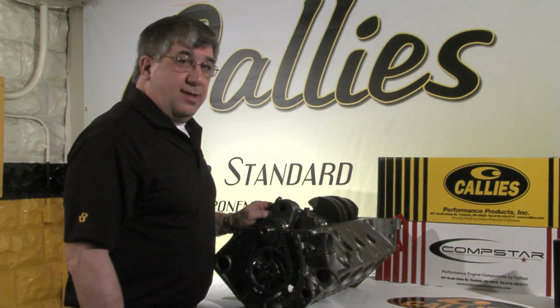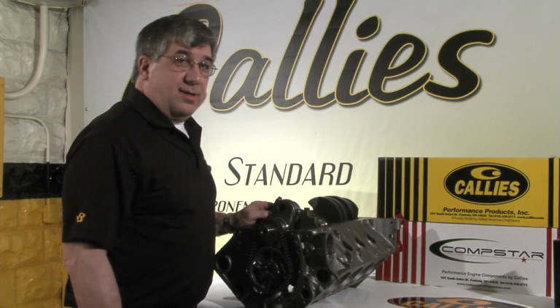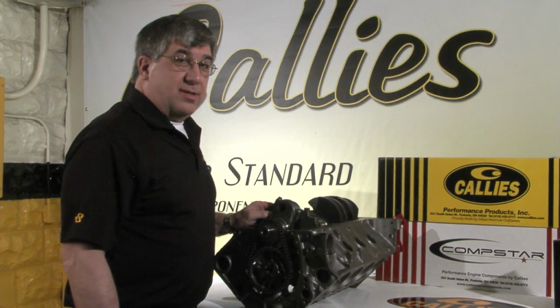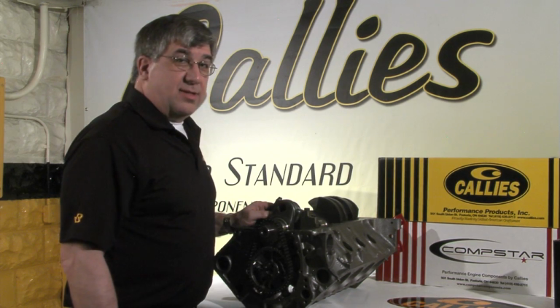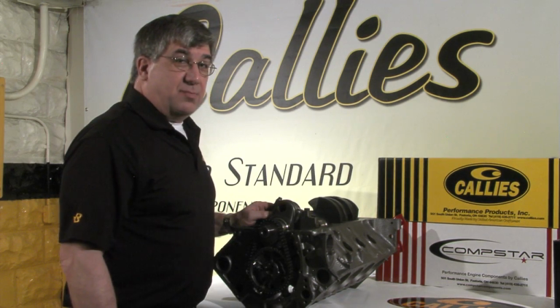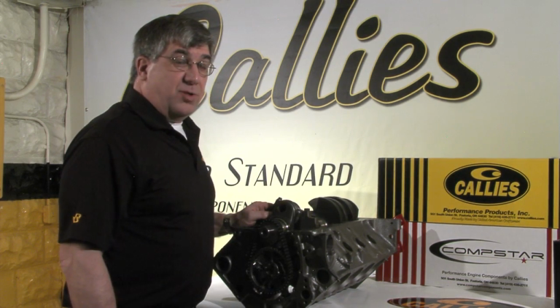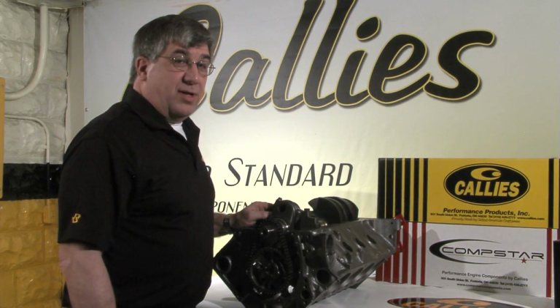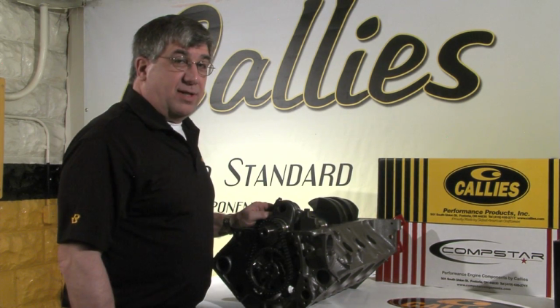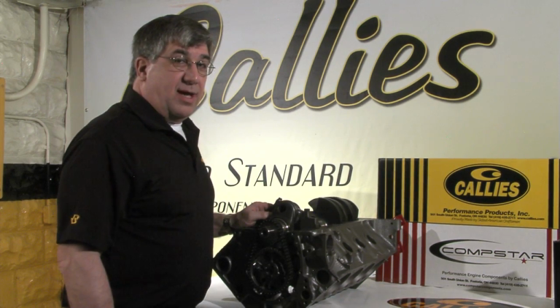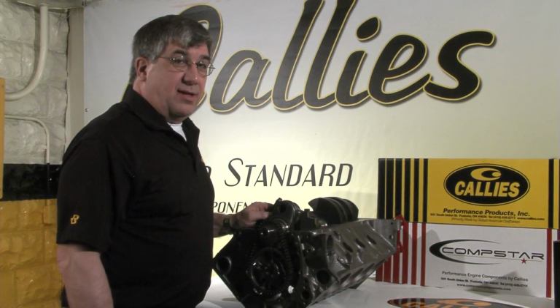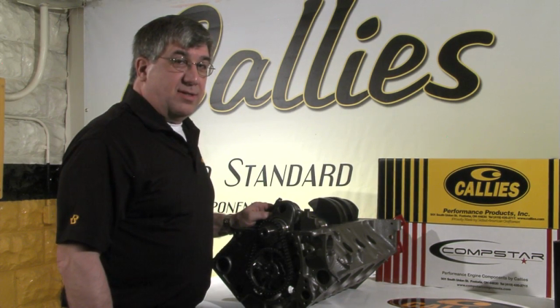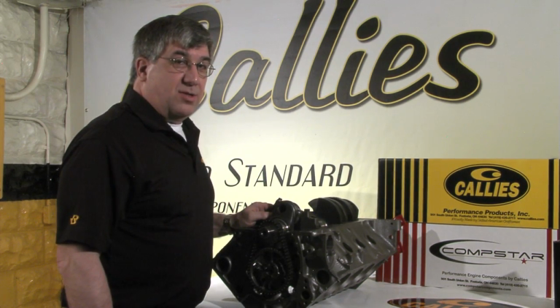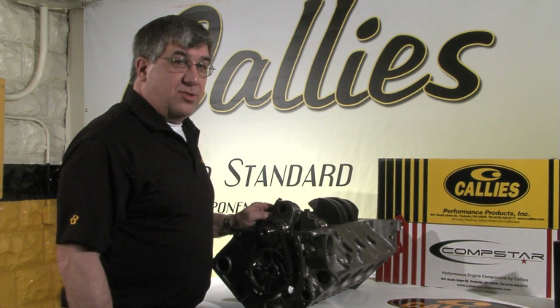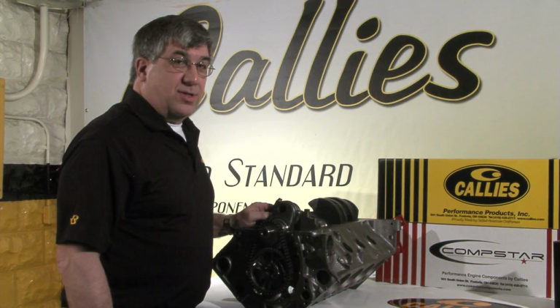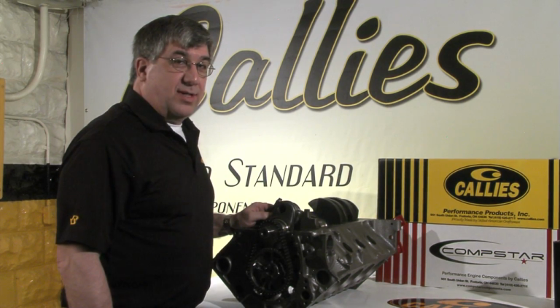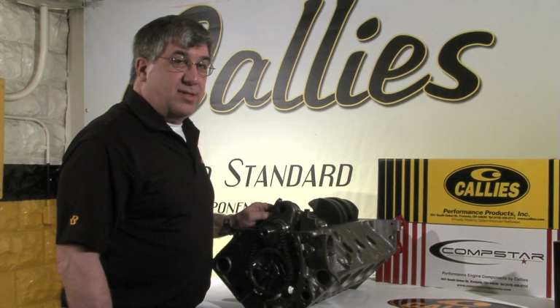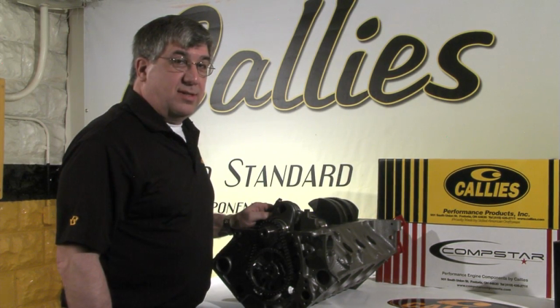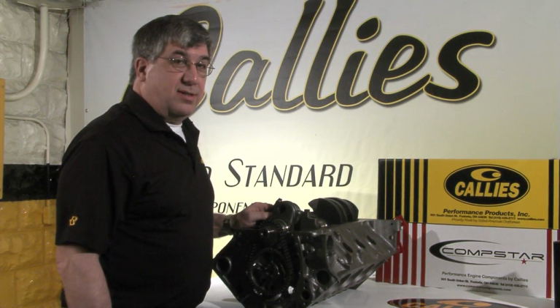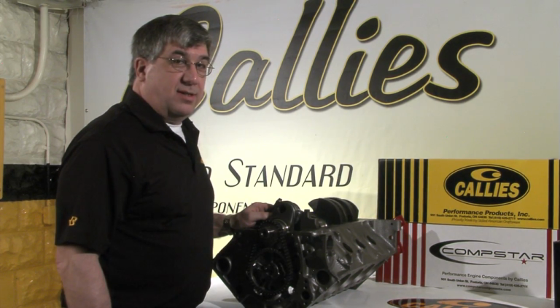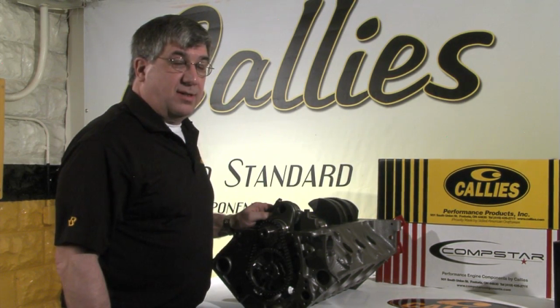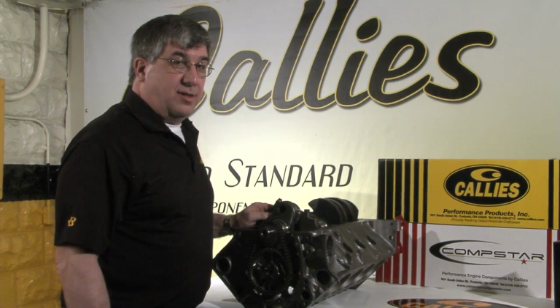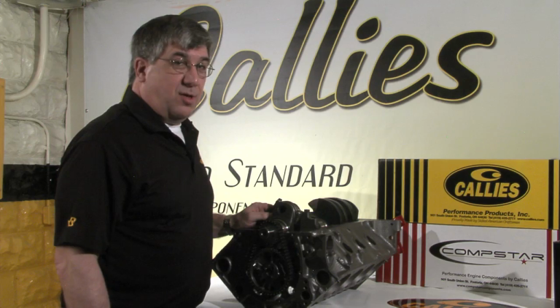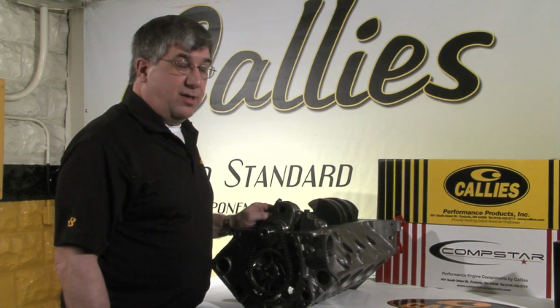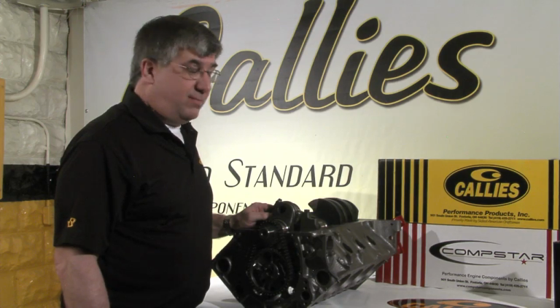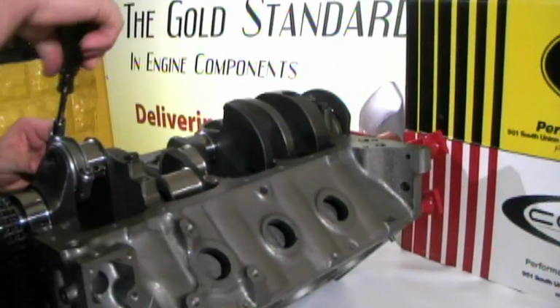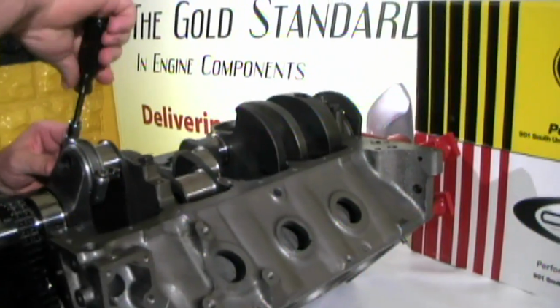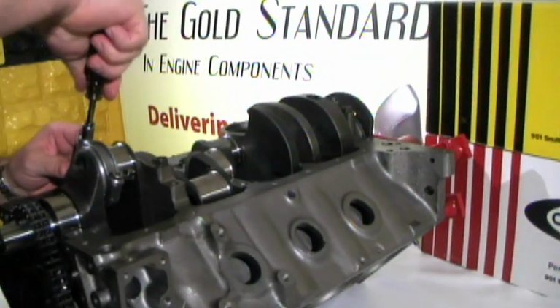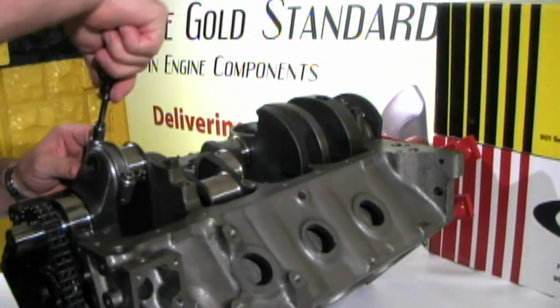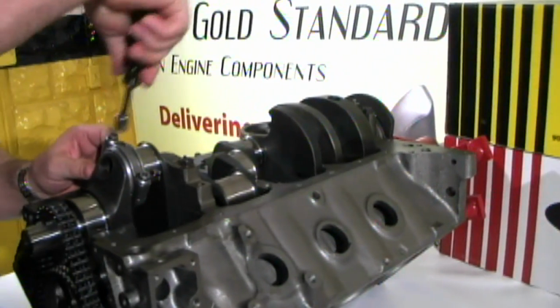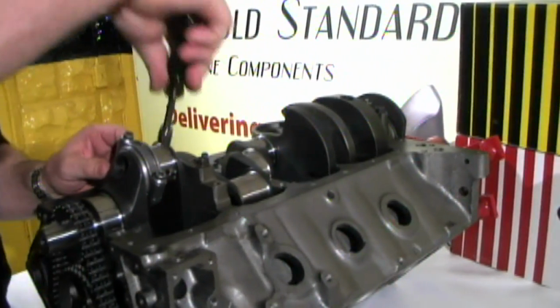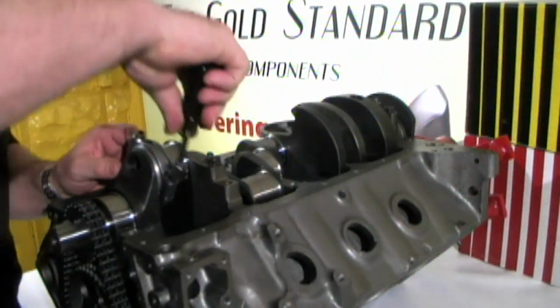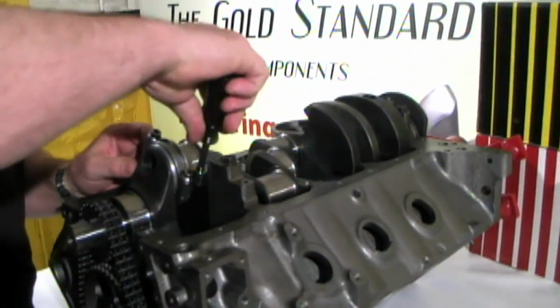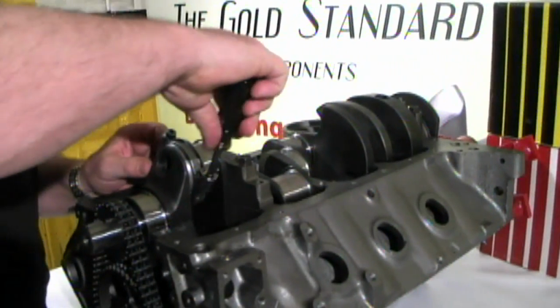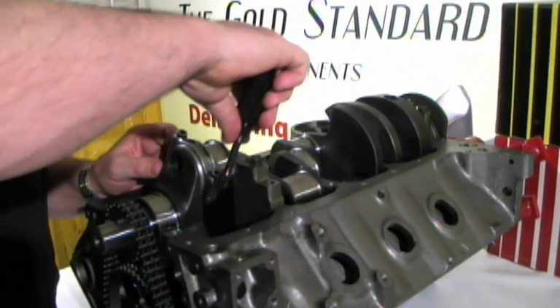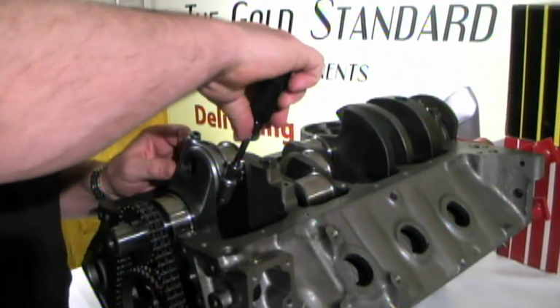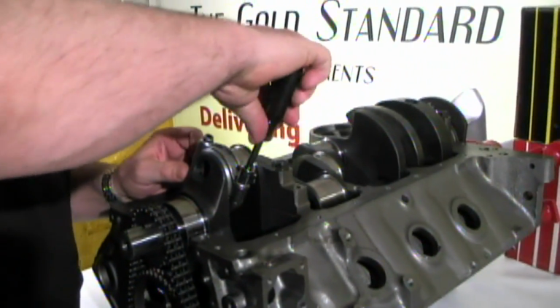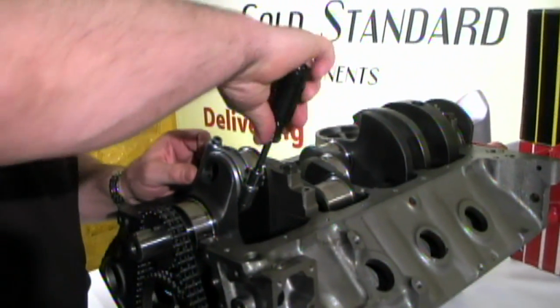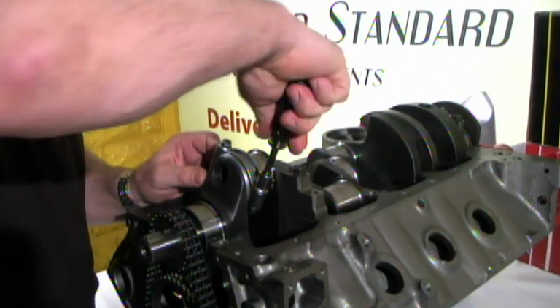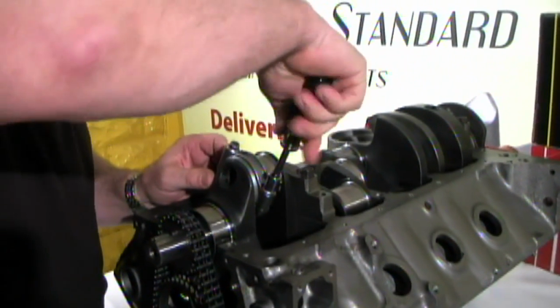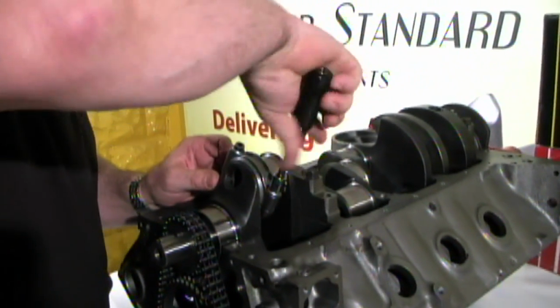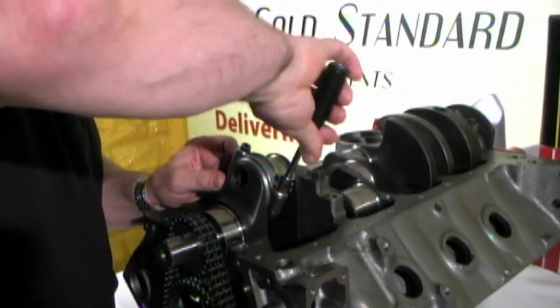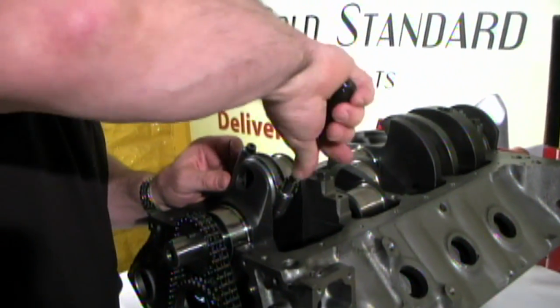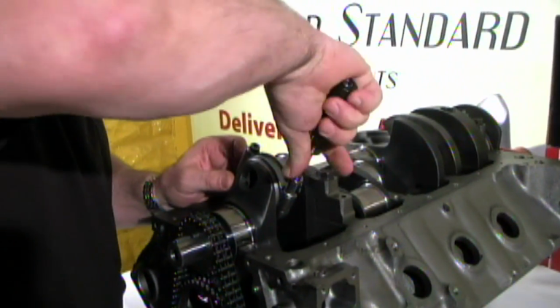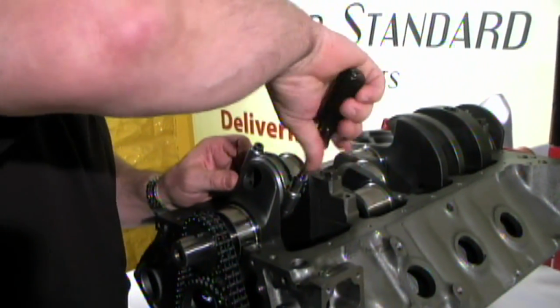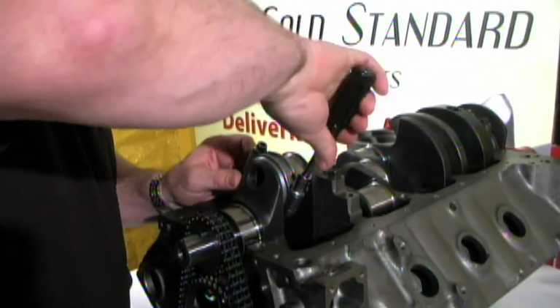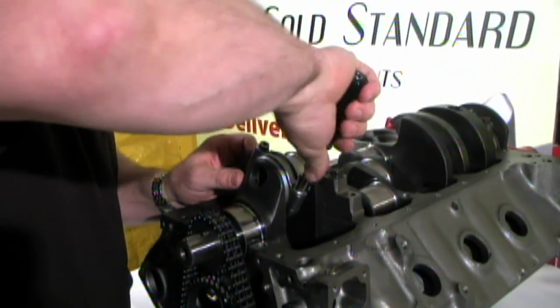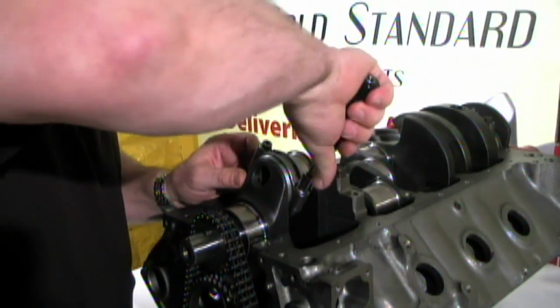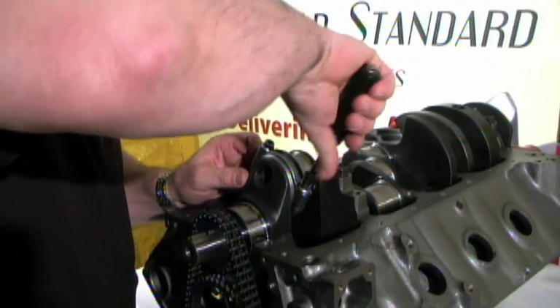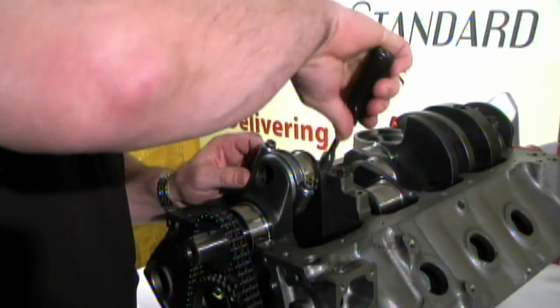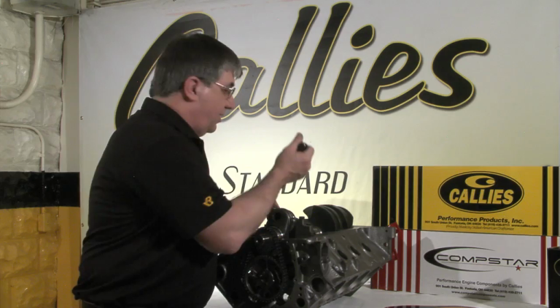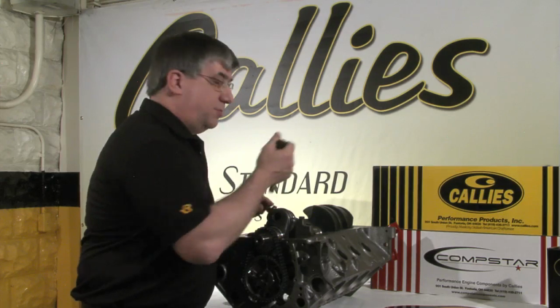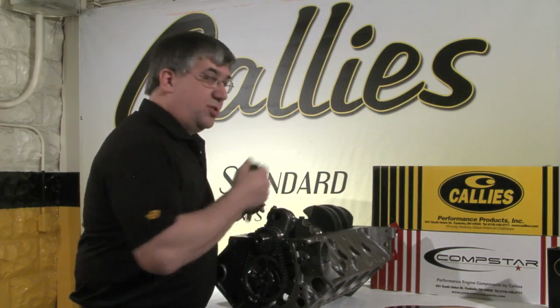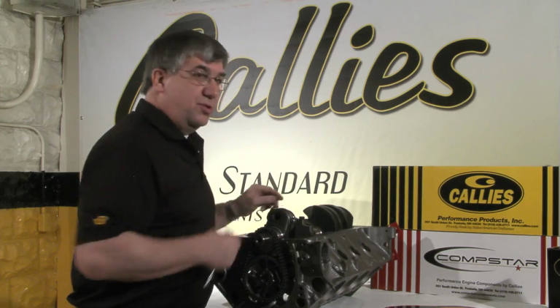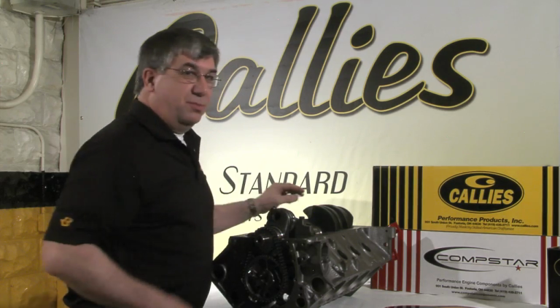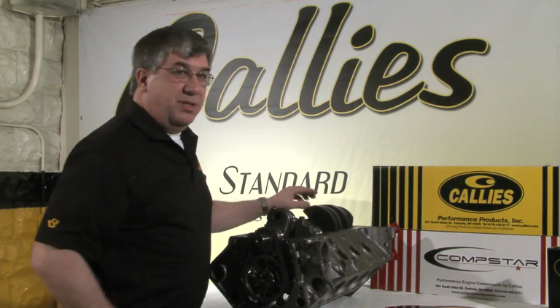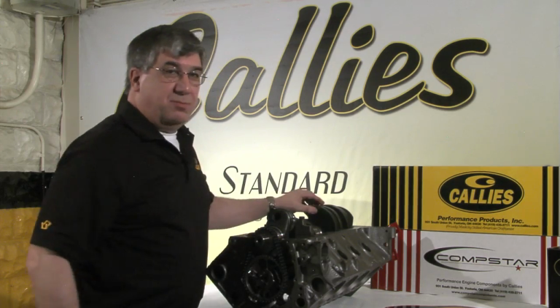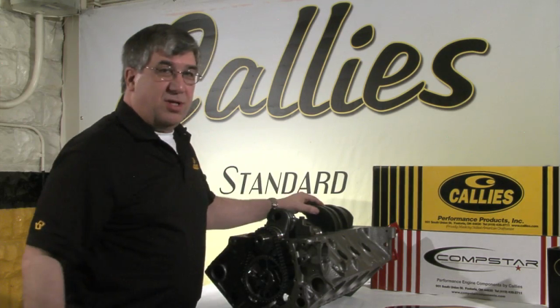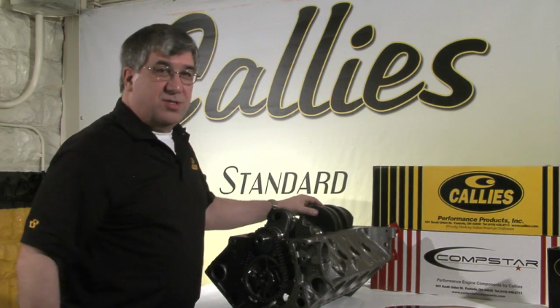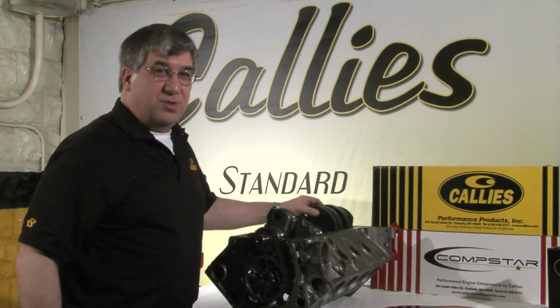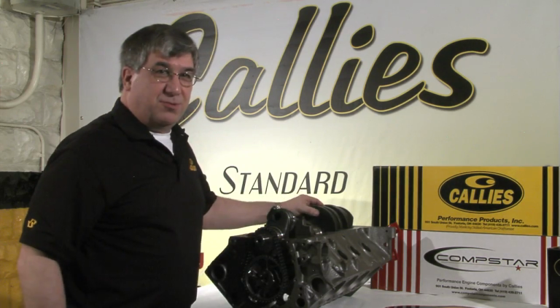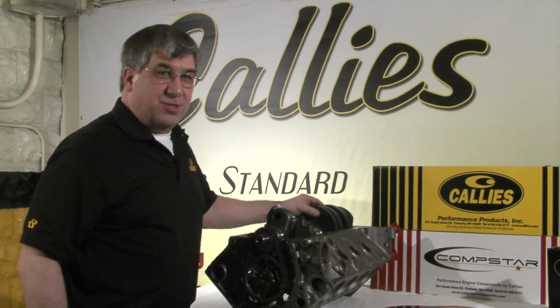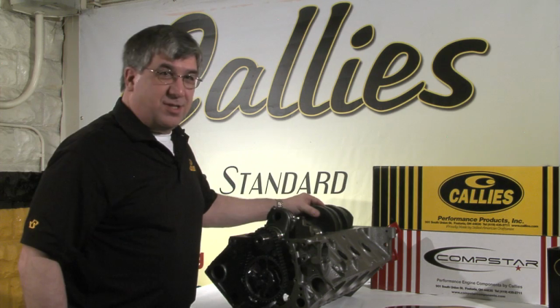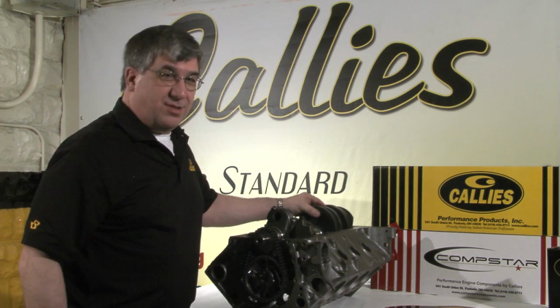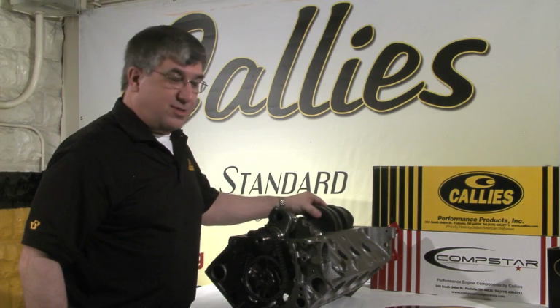Next up we have the Callis Ultra XD connecting rod. We'll tighten it up and have a look — I'm sure you'll be impressed with the results.